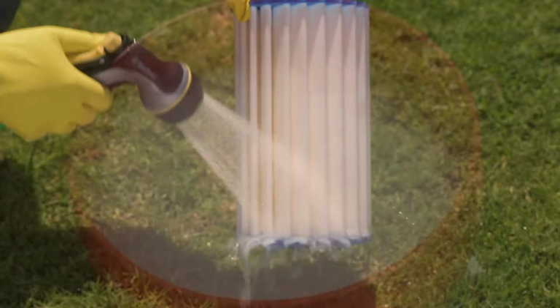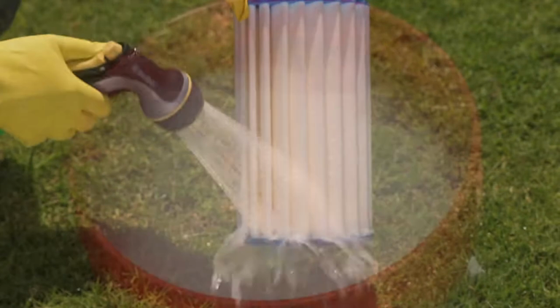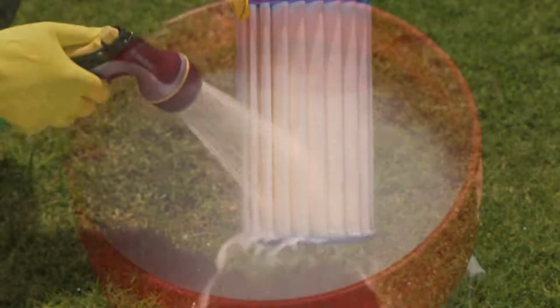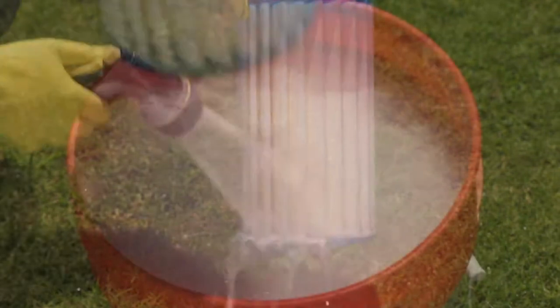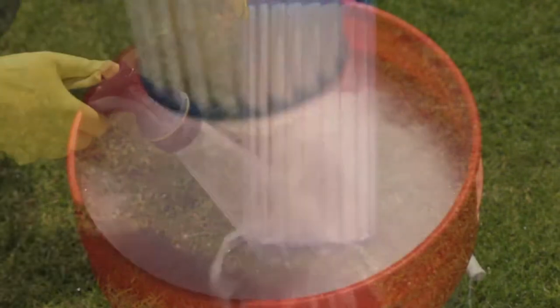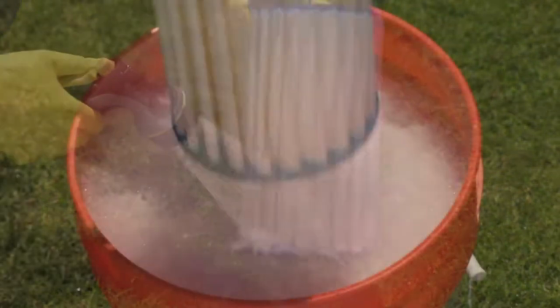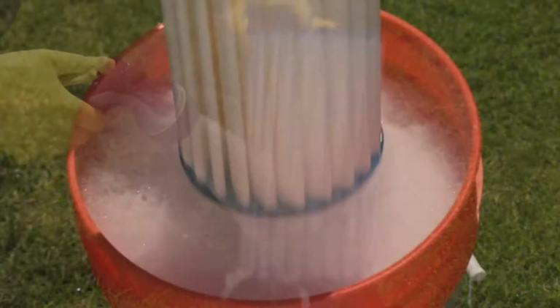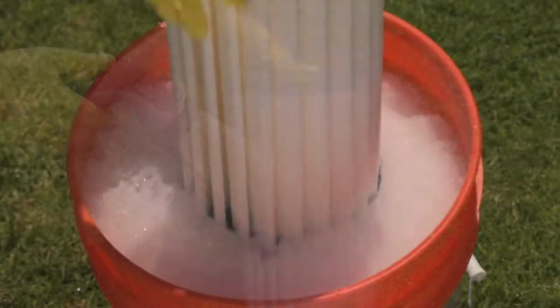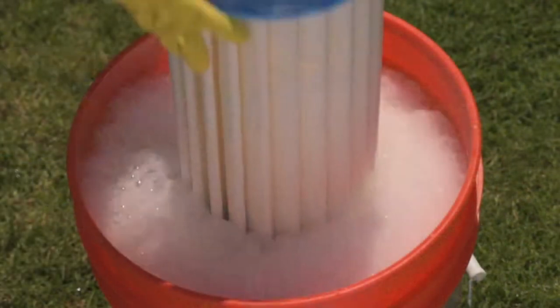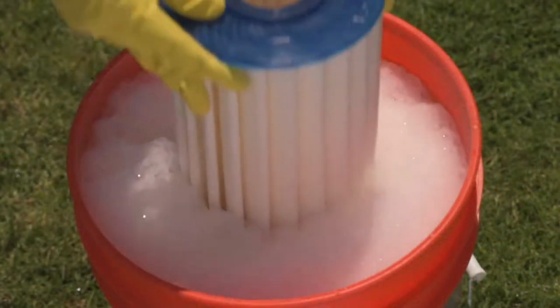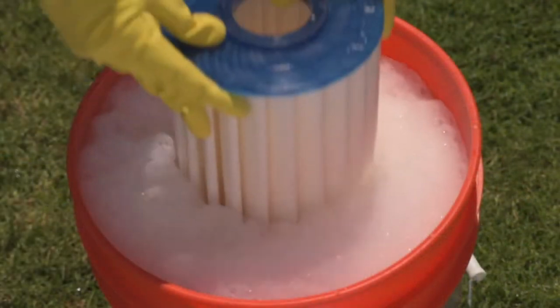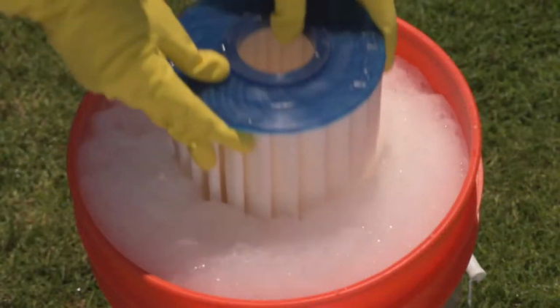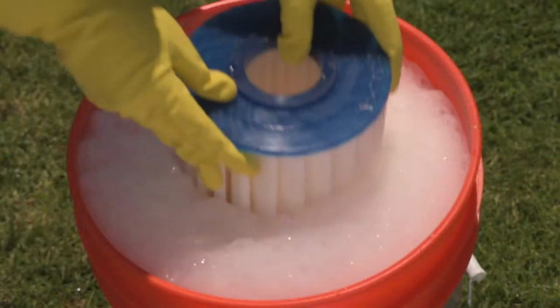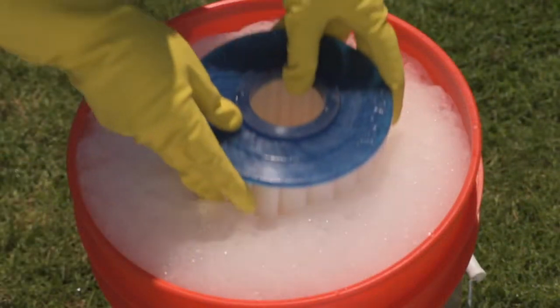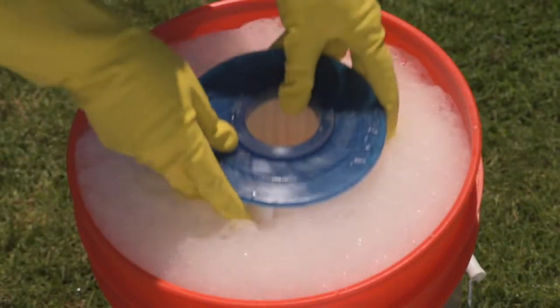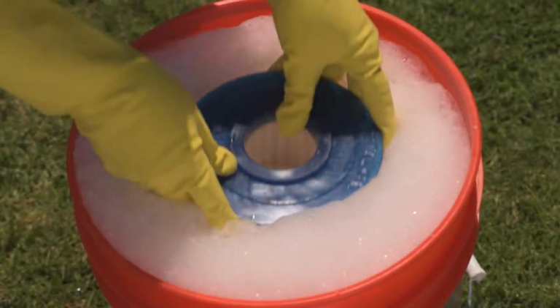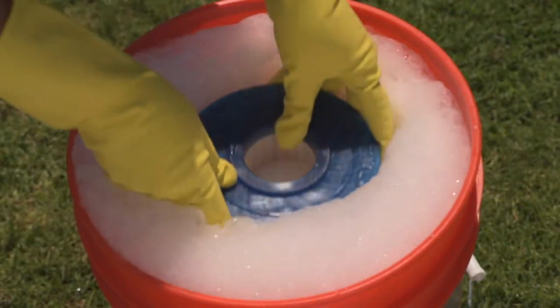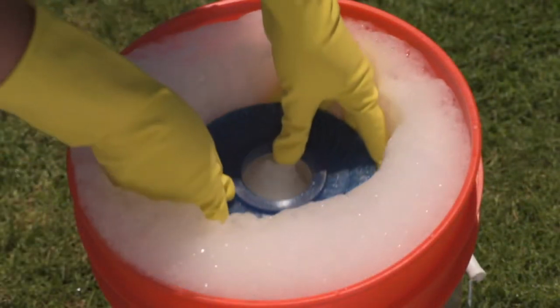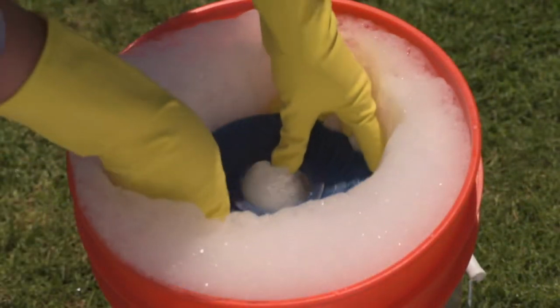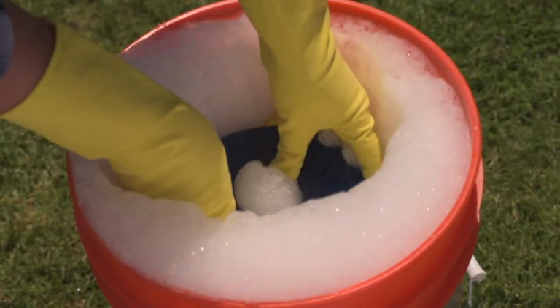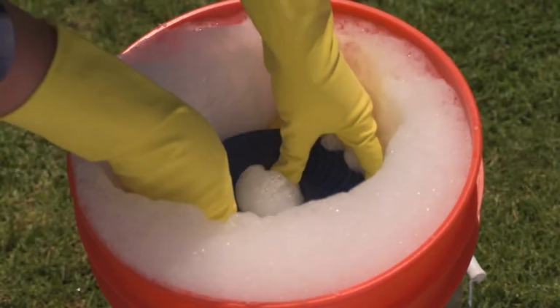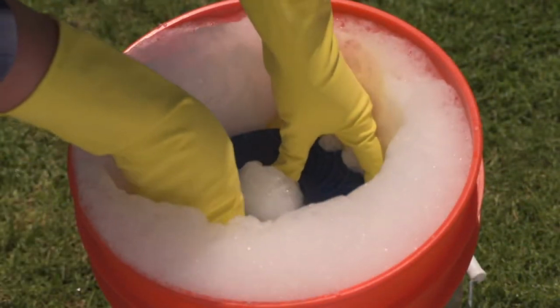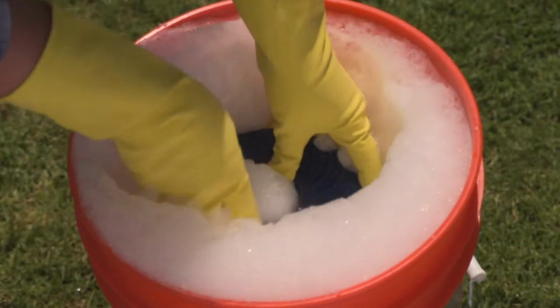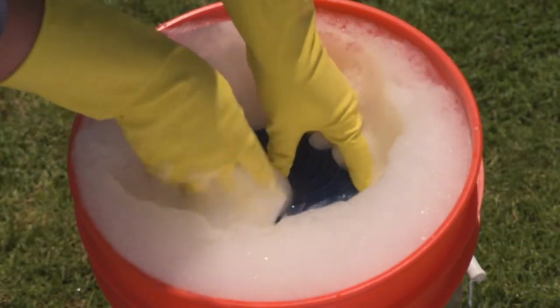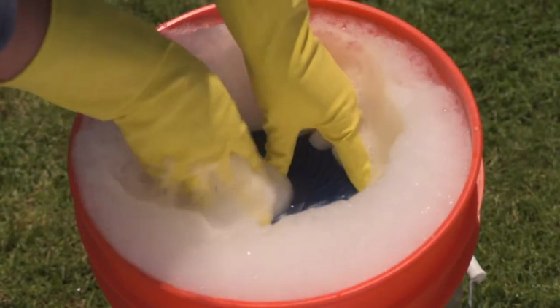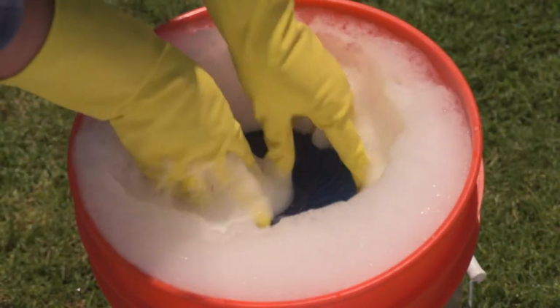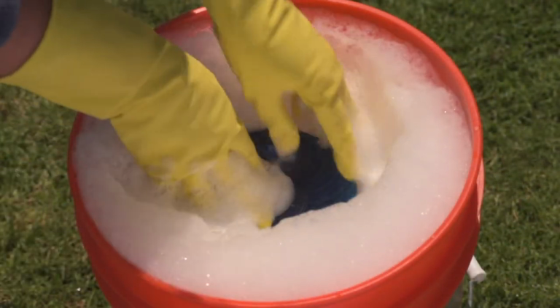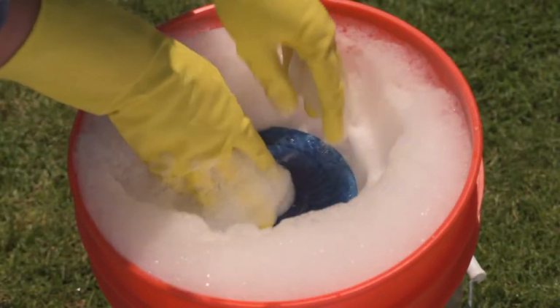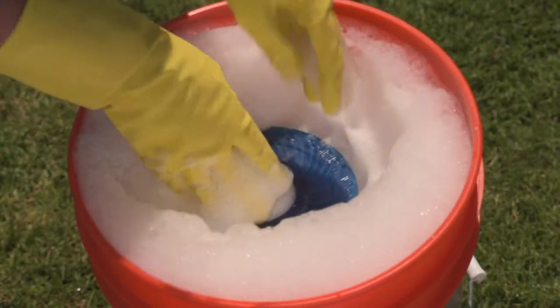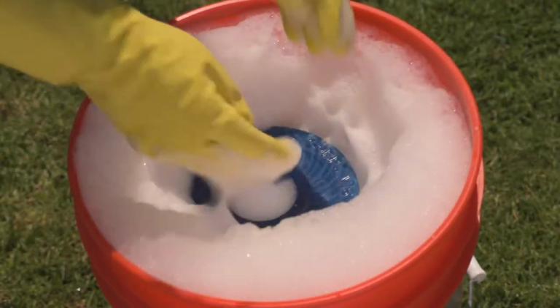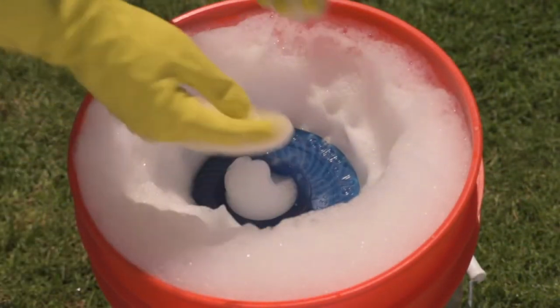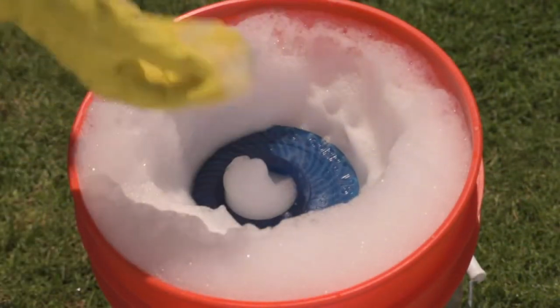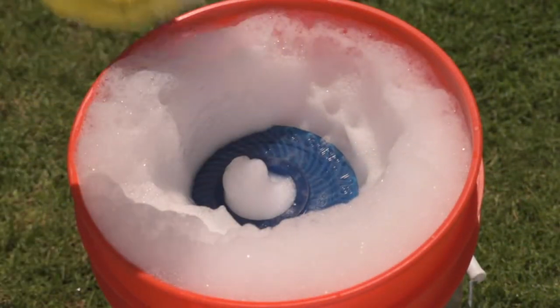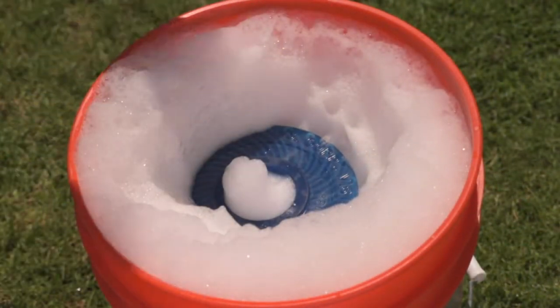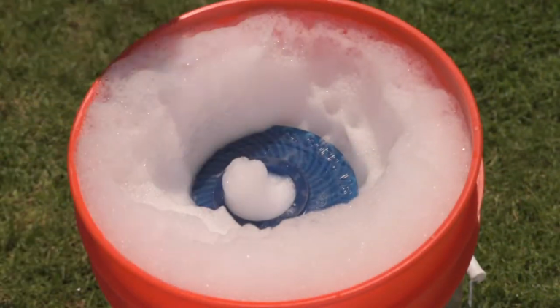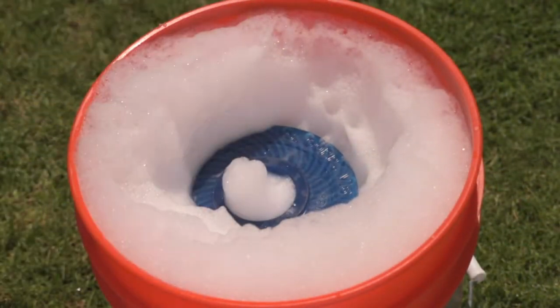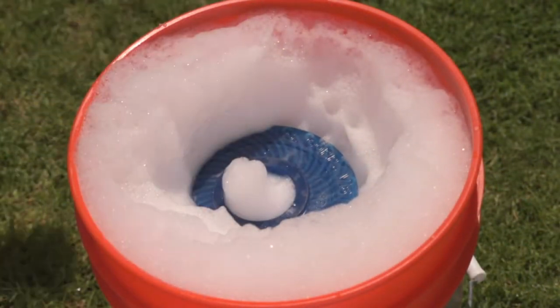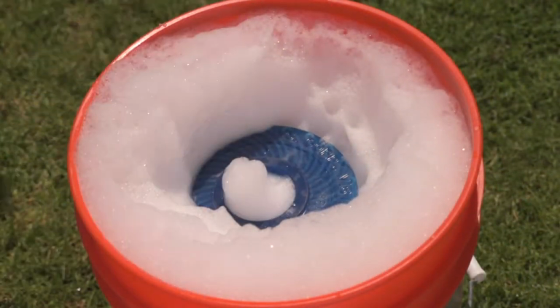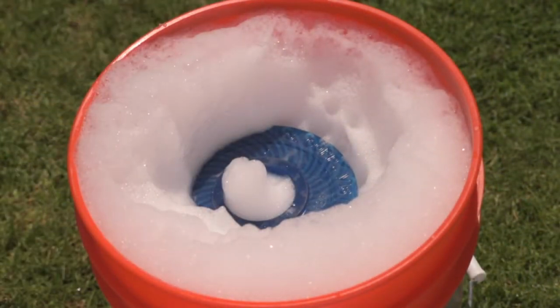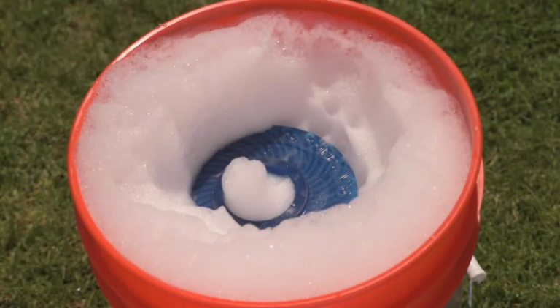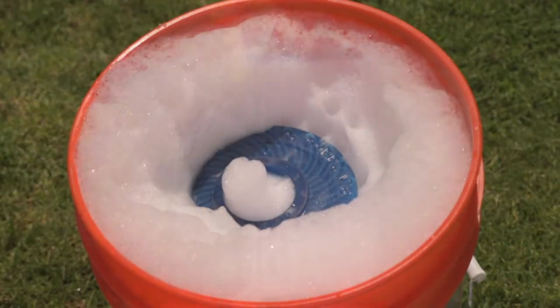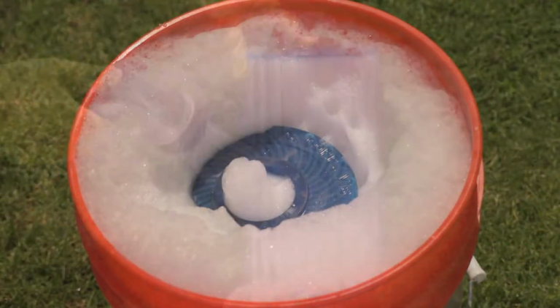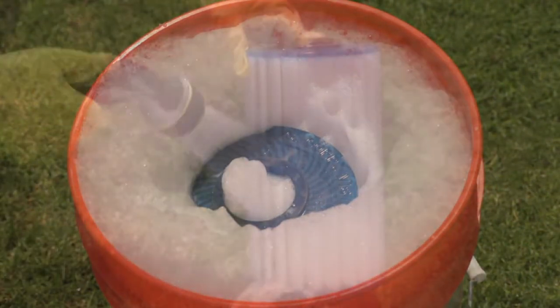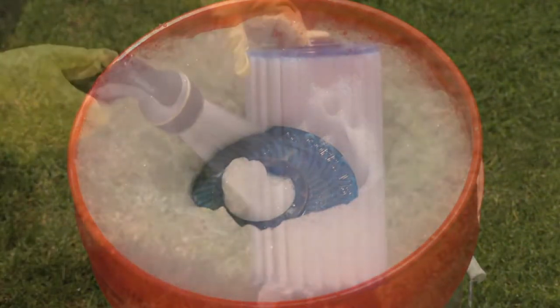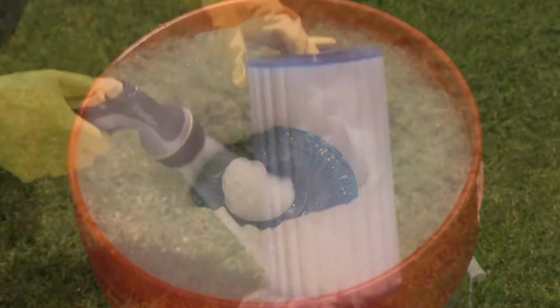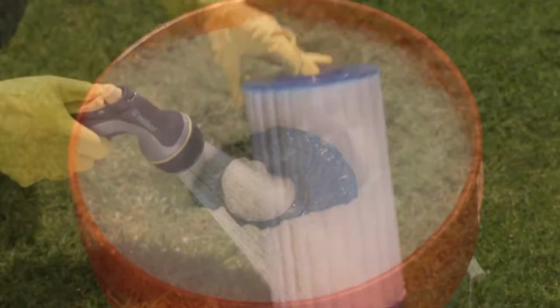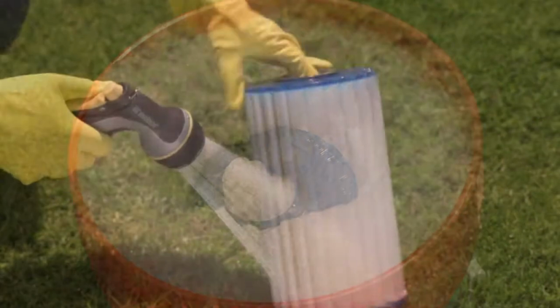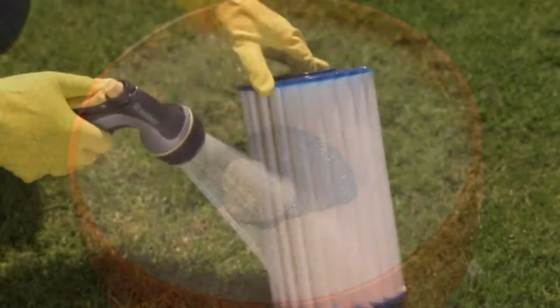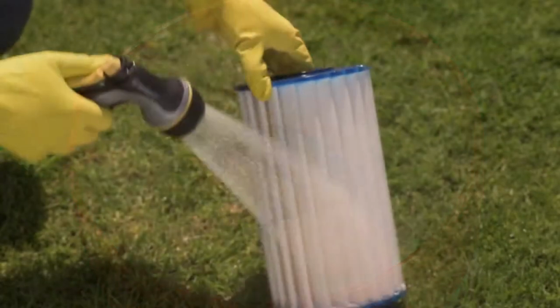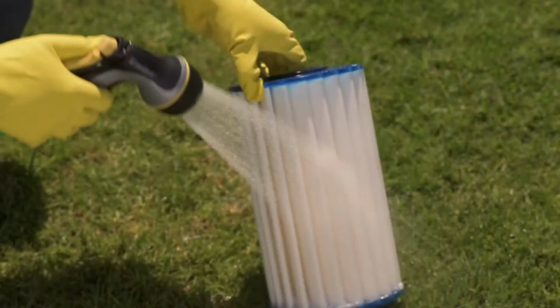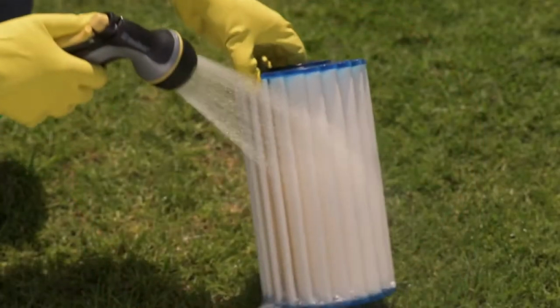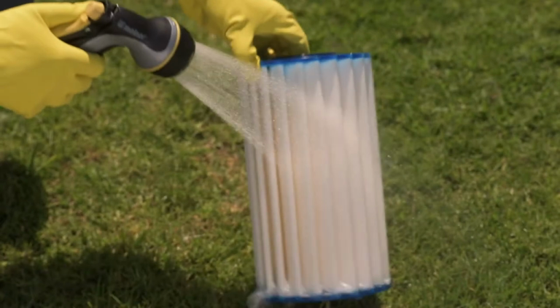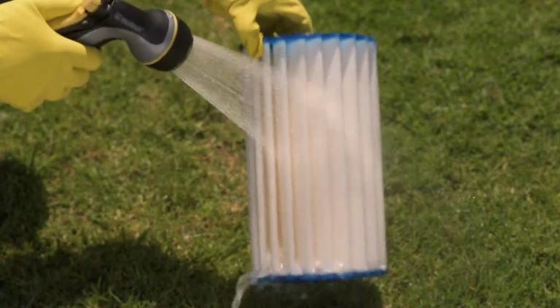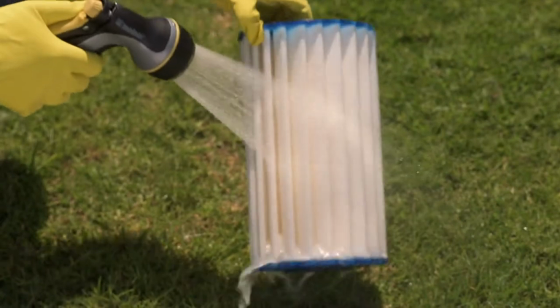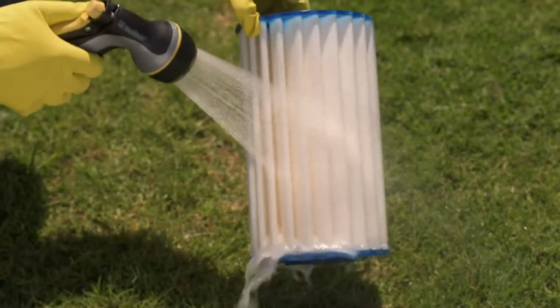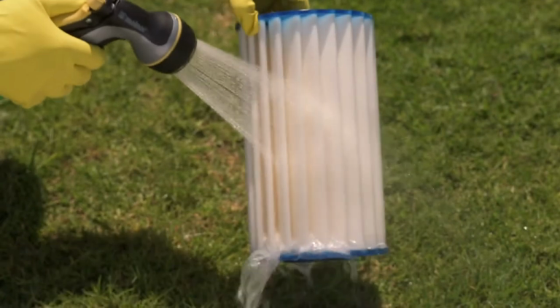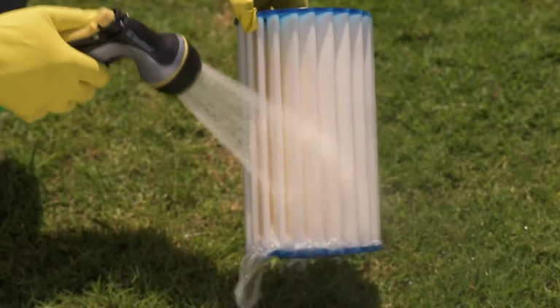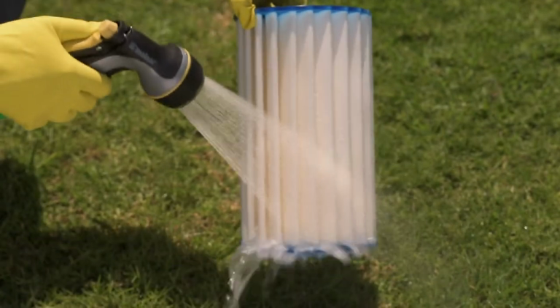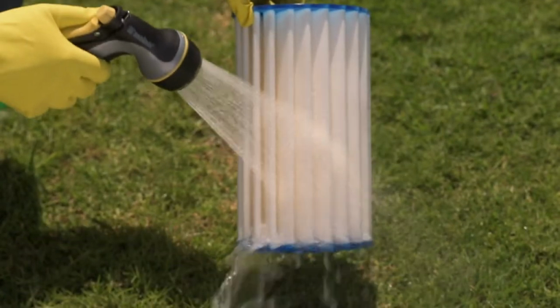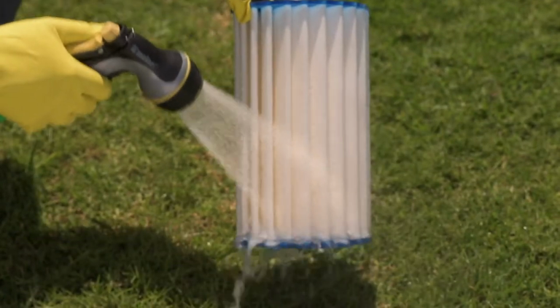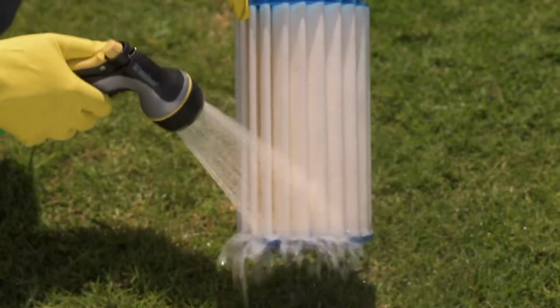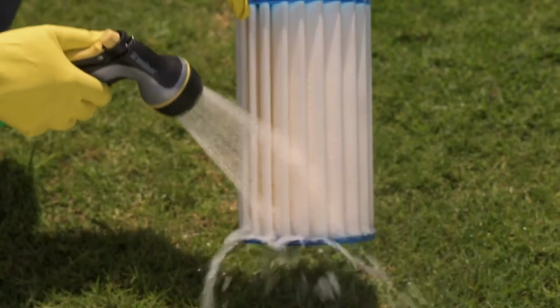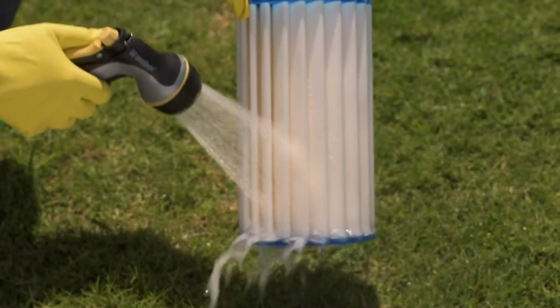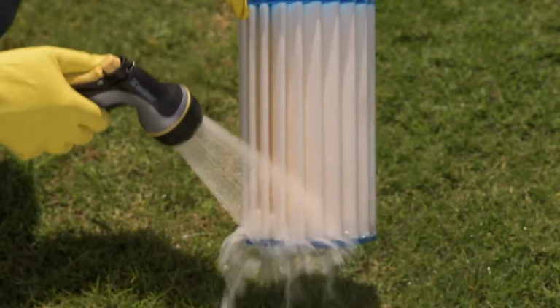Option three: soak the filter with filter spray or degreaser overnight, then rinse with a hose.